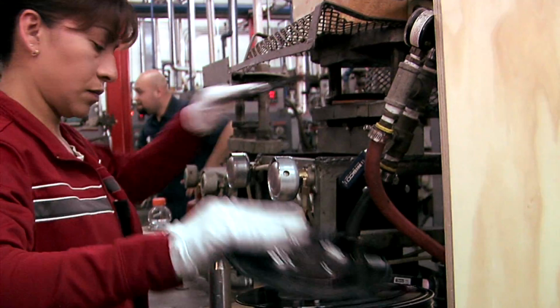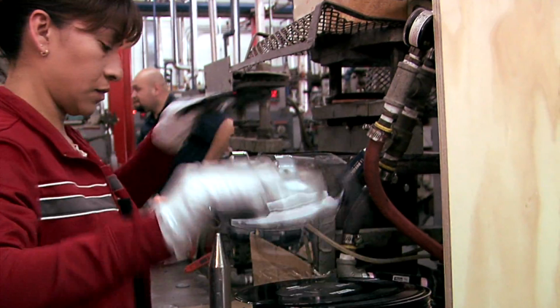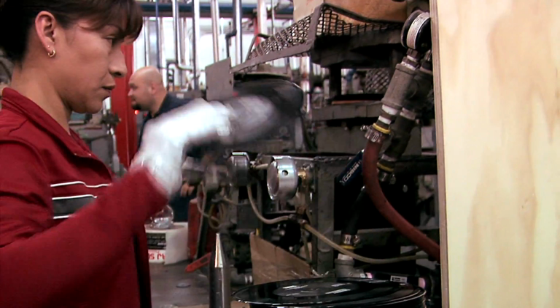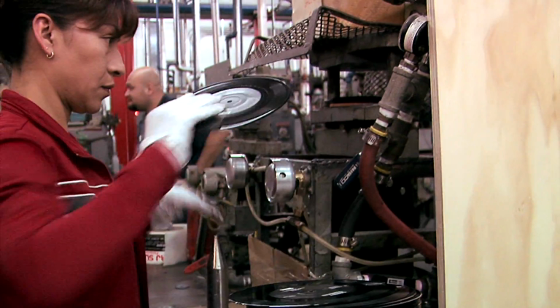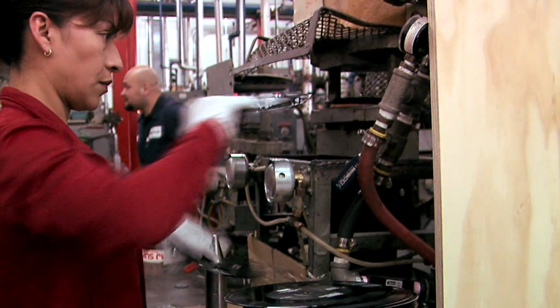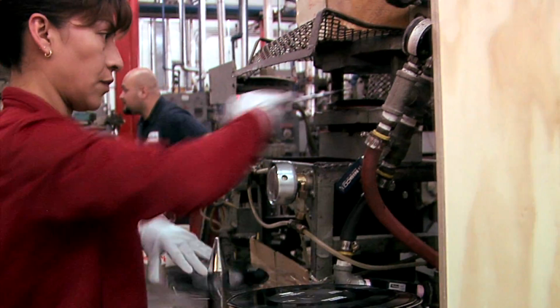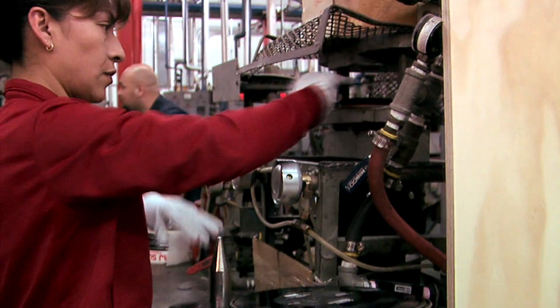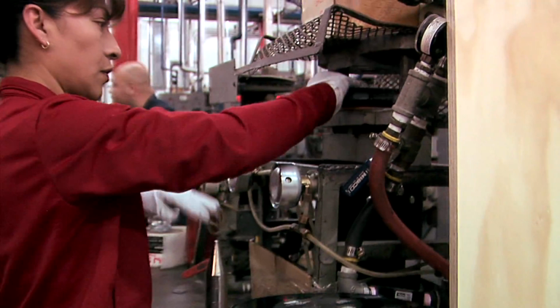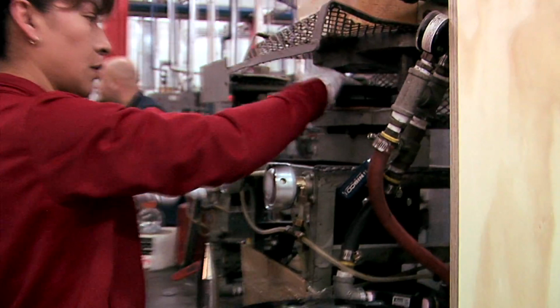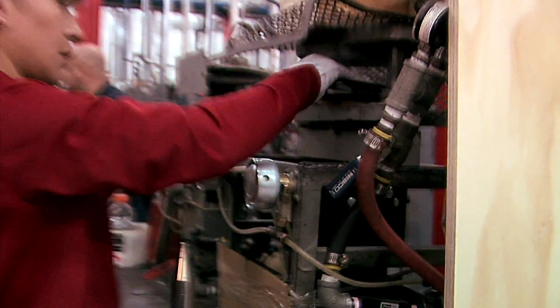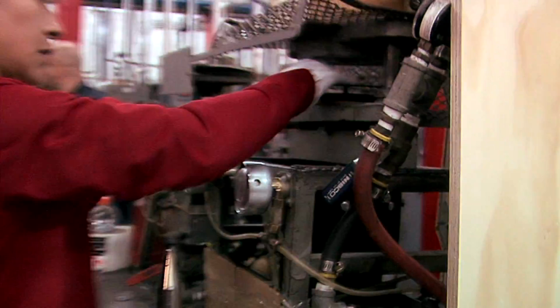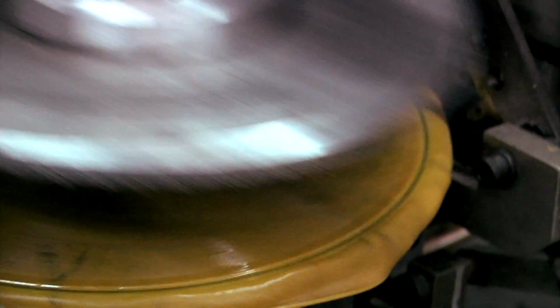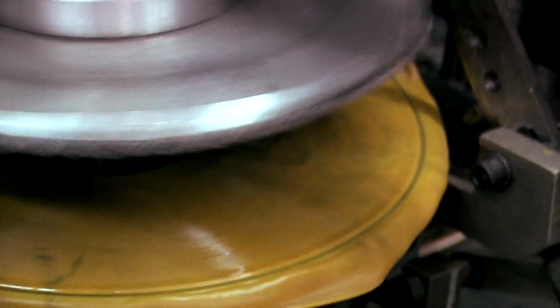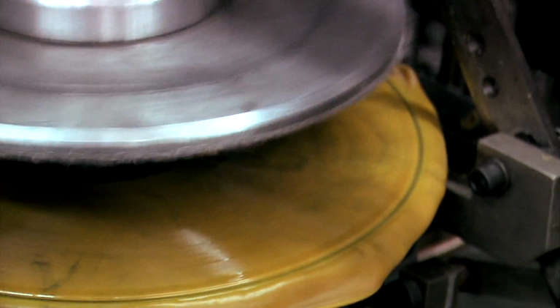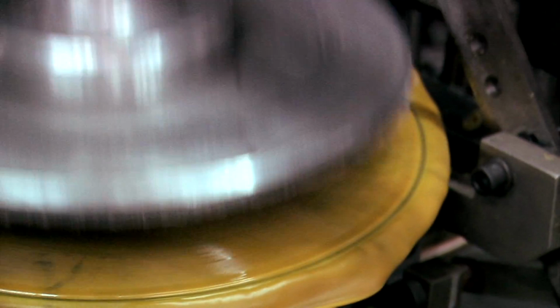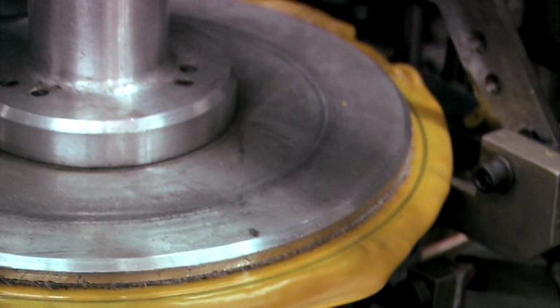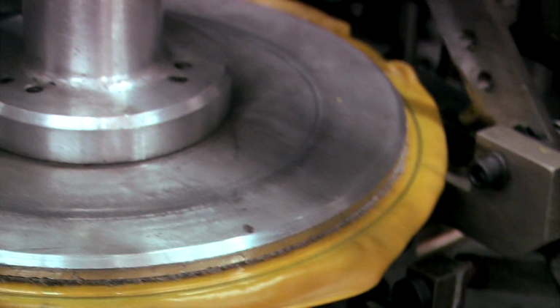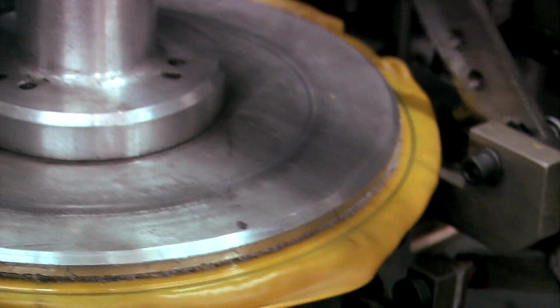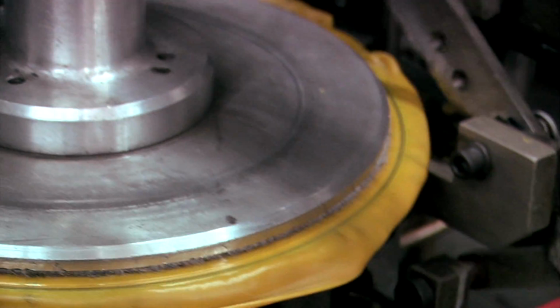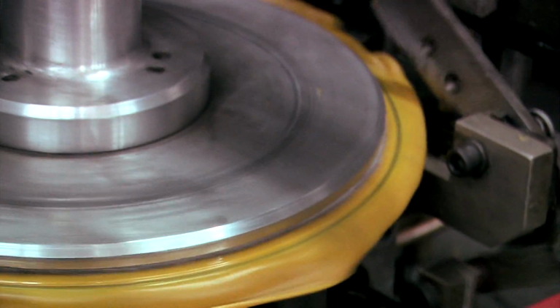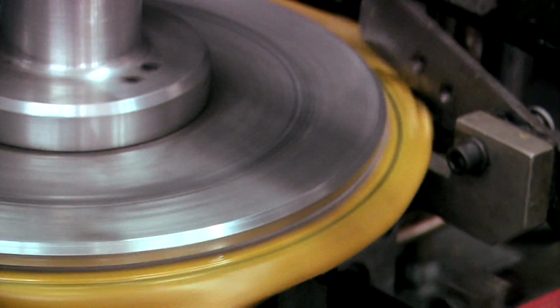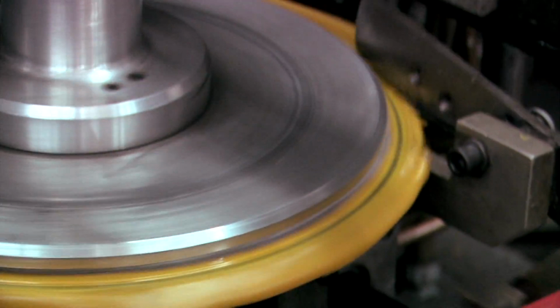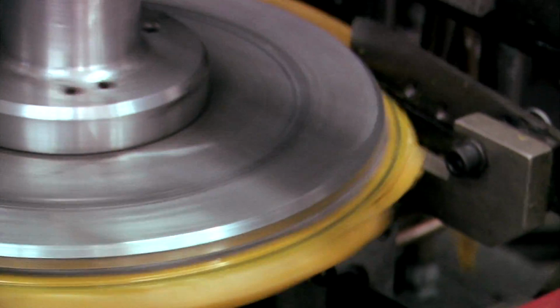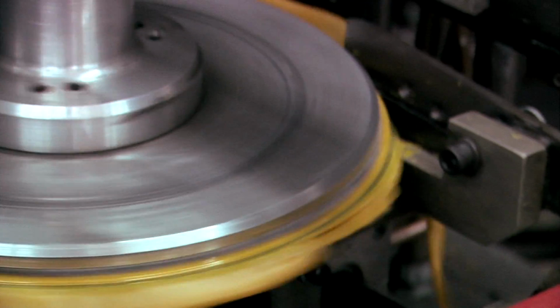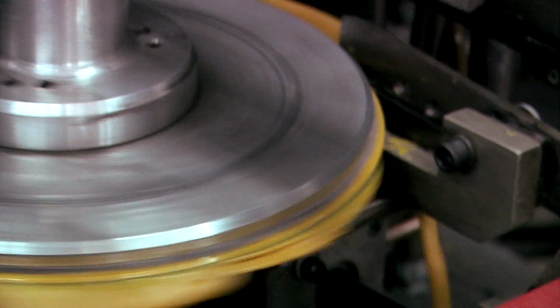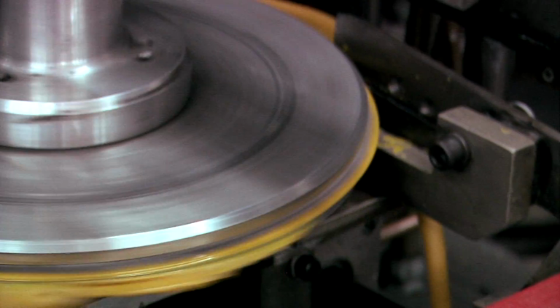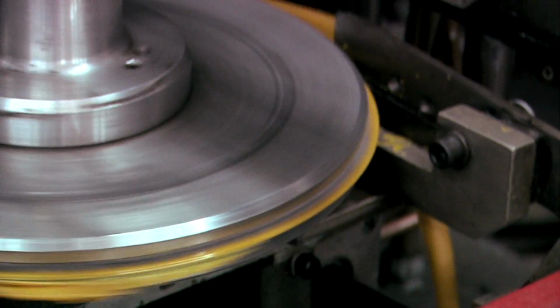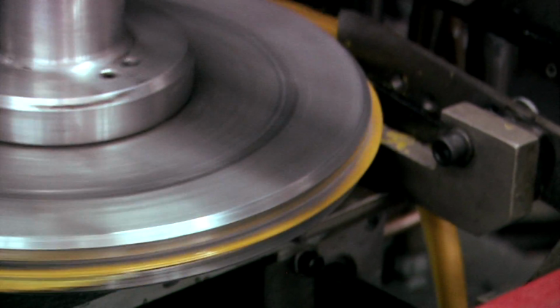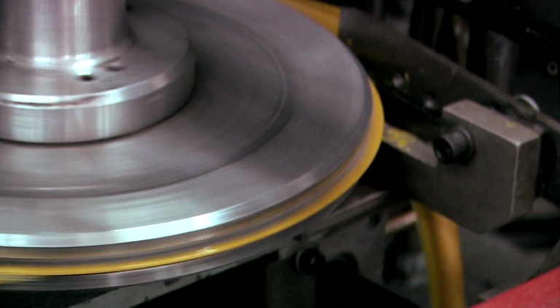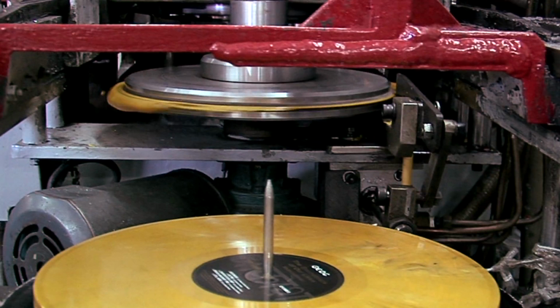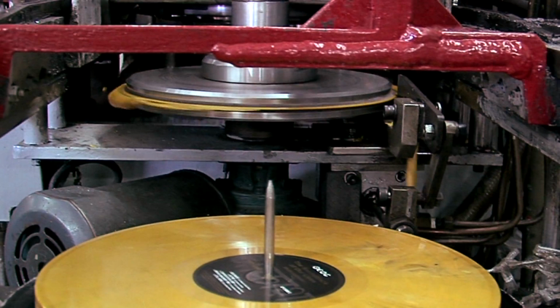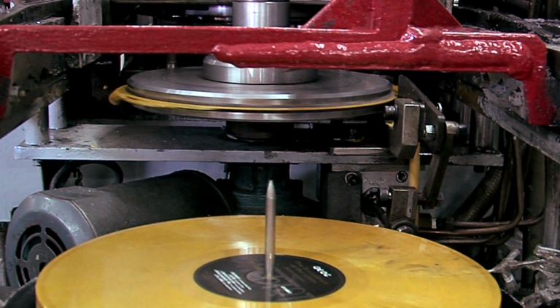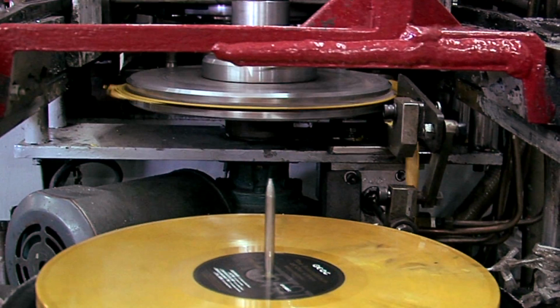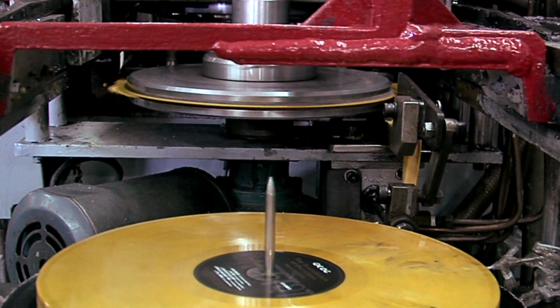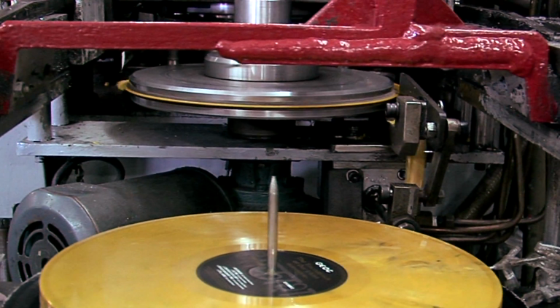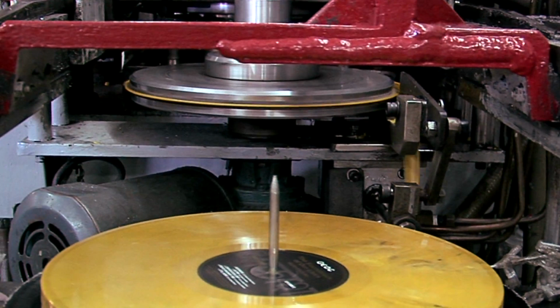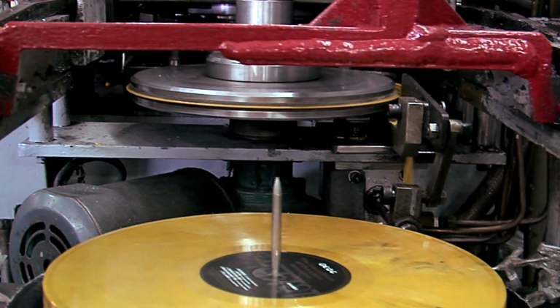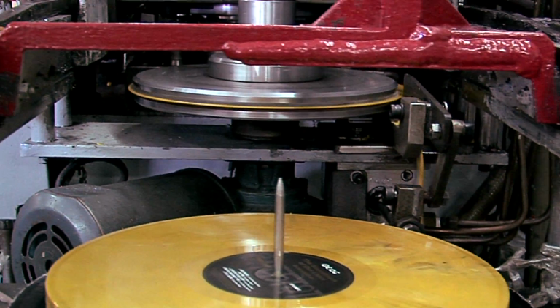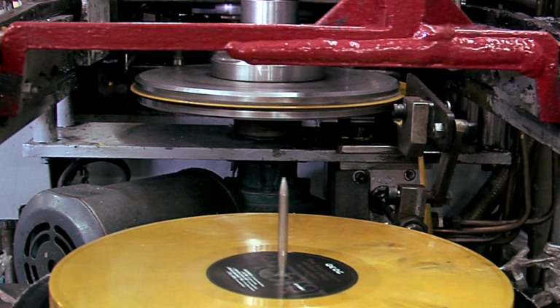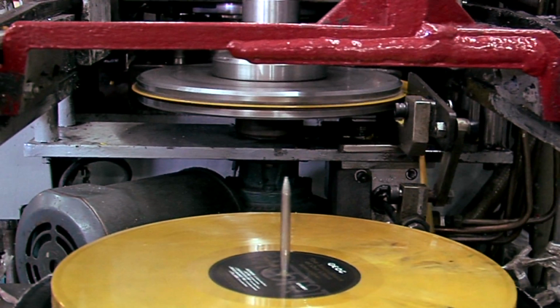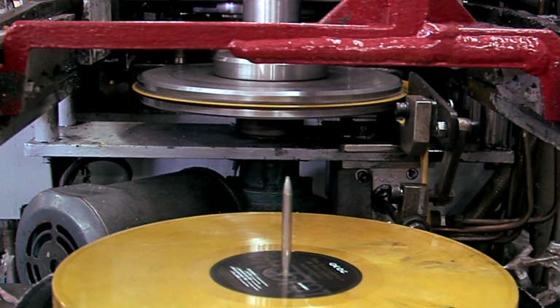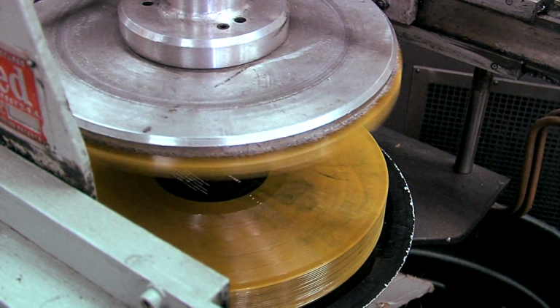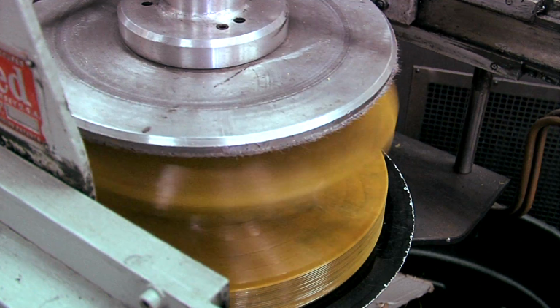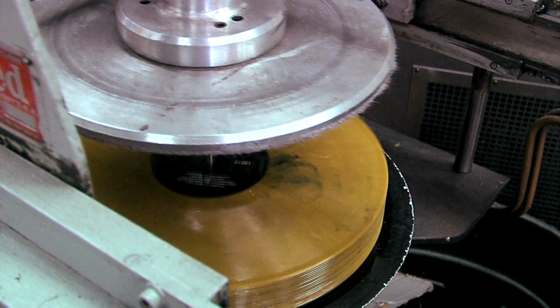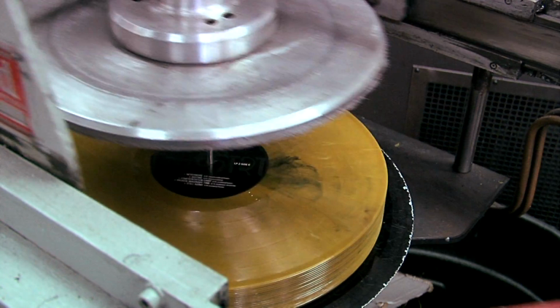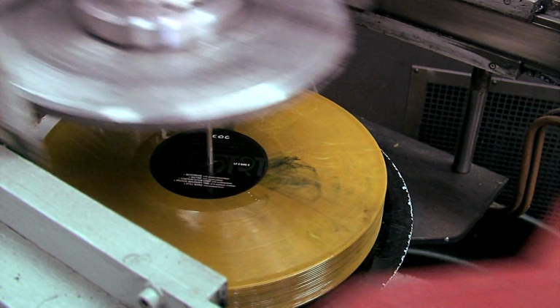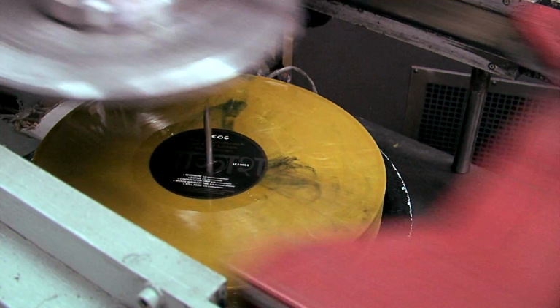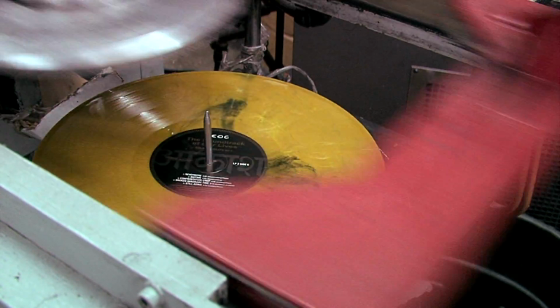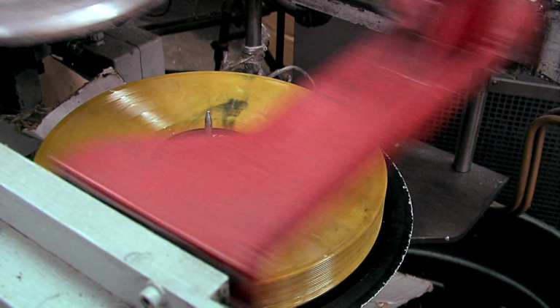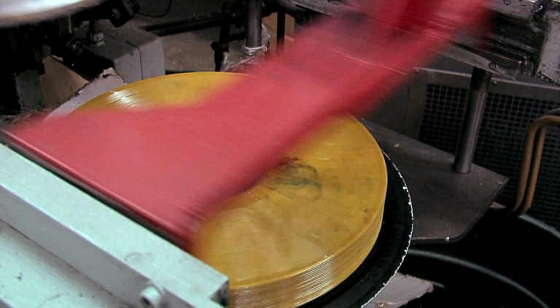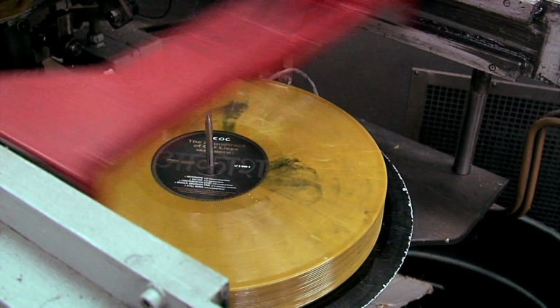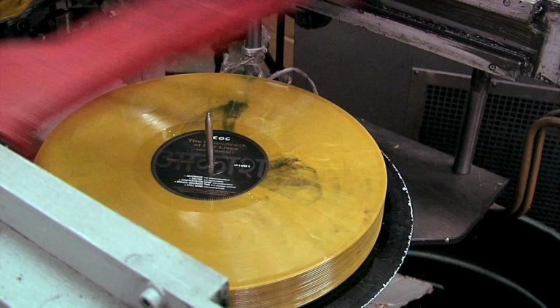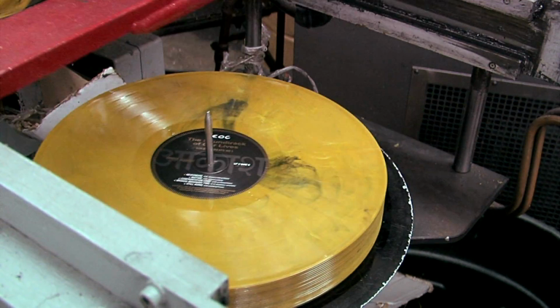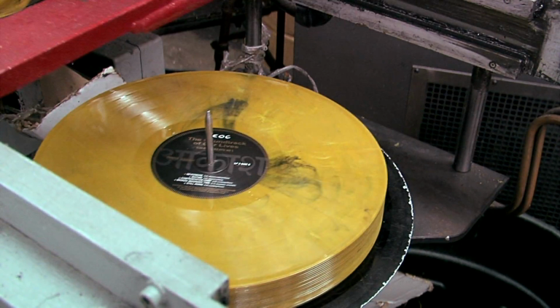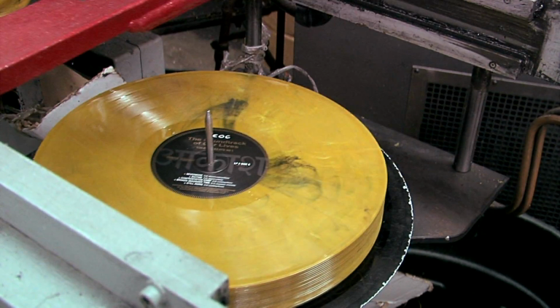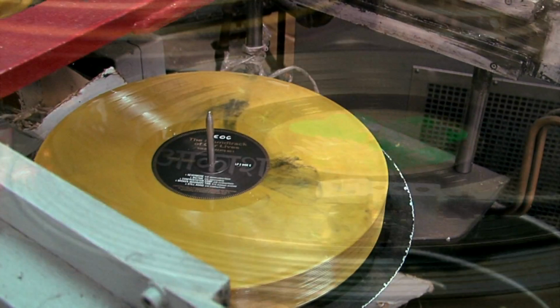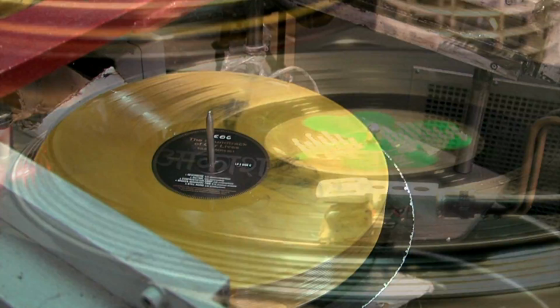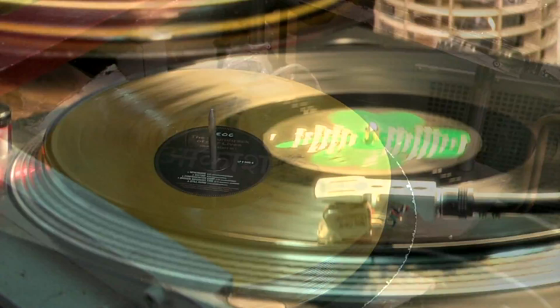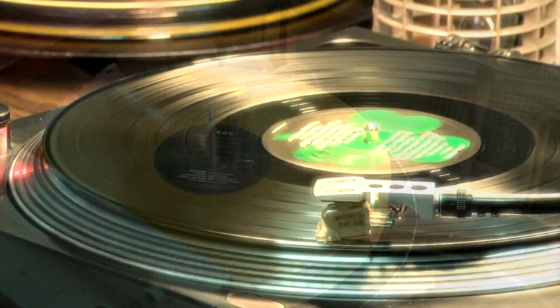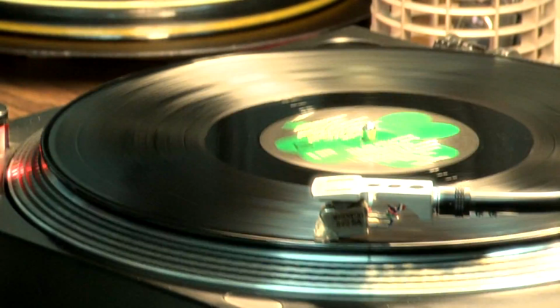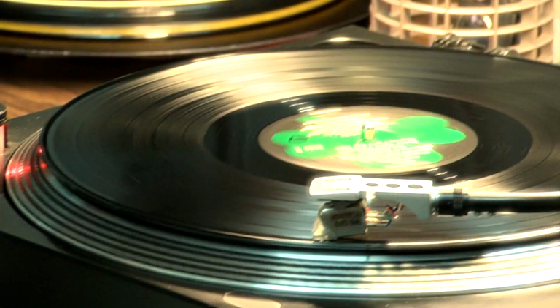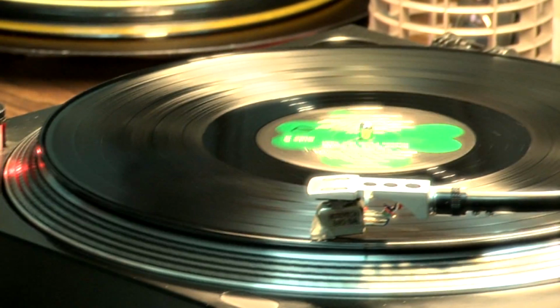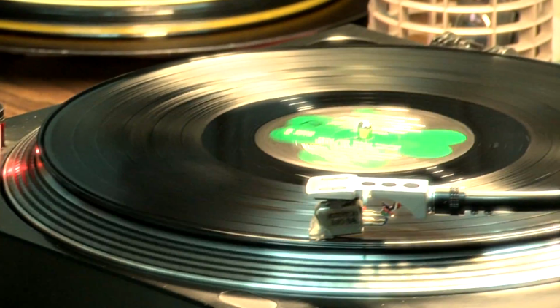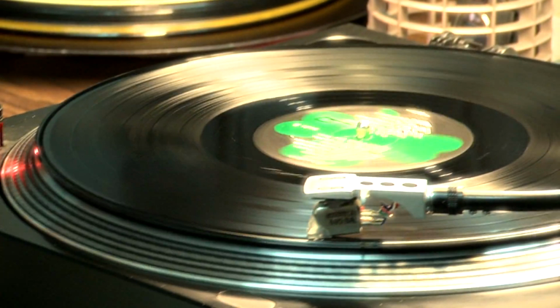I always thought we'd be pressing records, but if you asked me ten years ago, I never would have guessed we'd be pressing as many again as we are today.